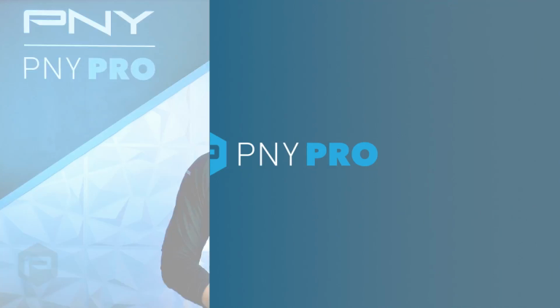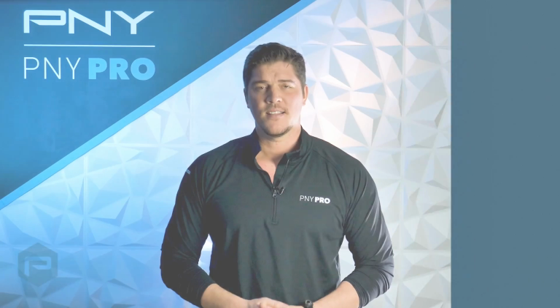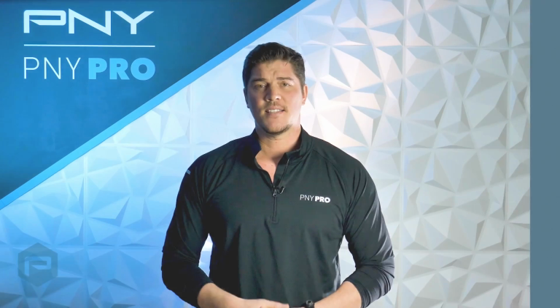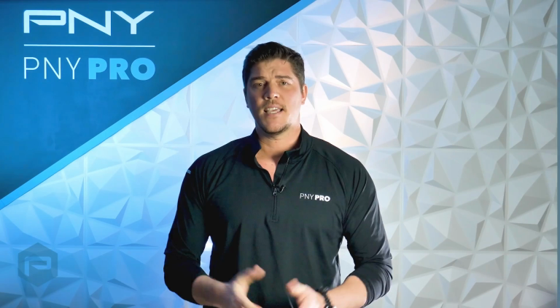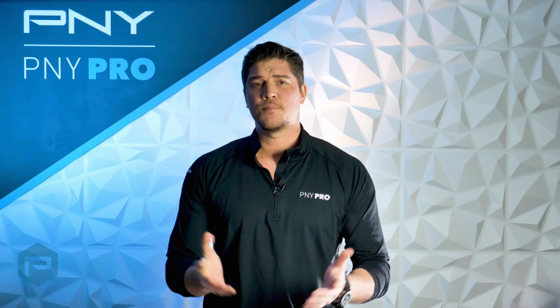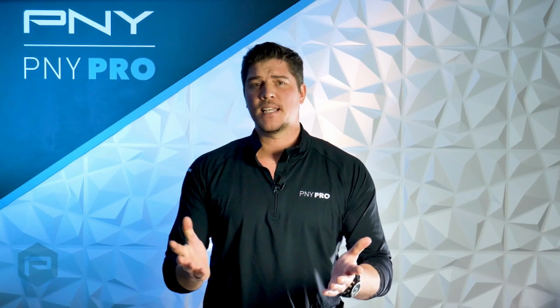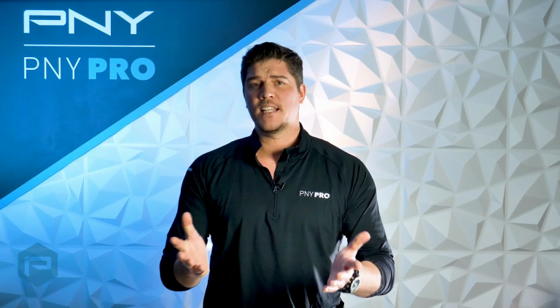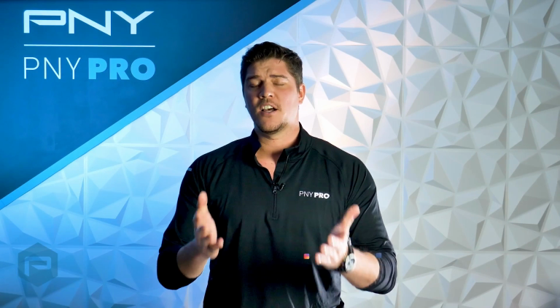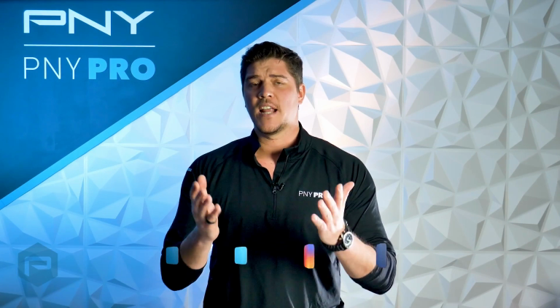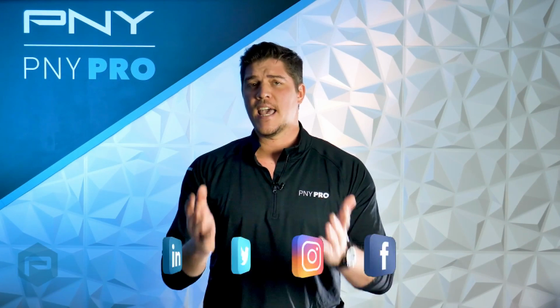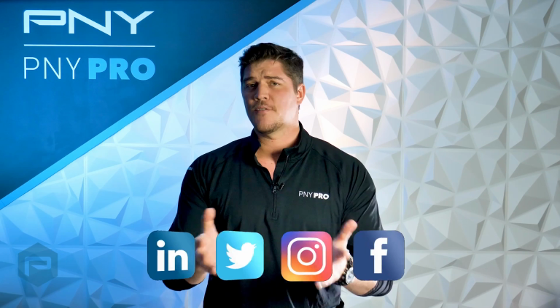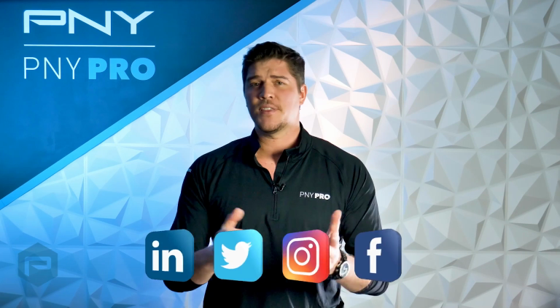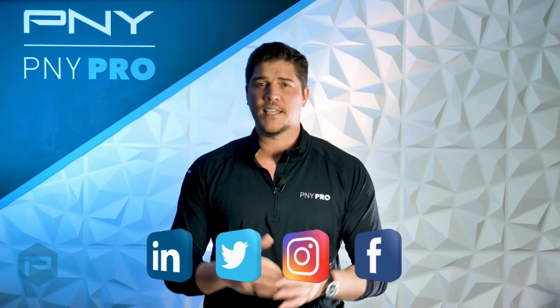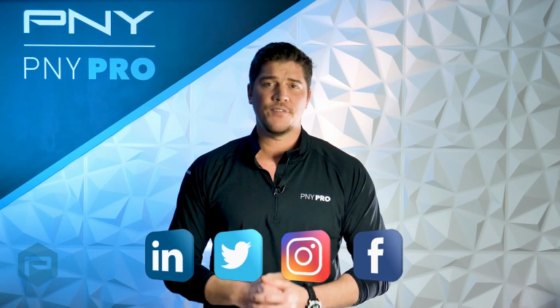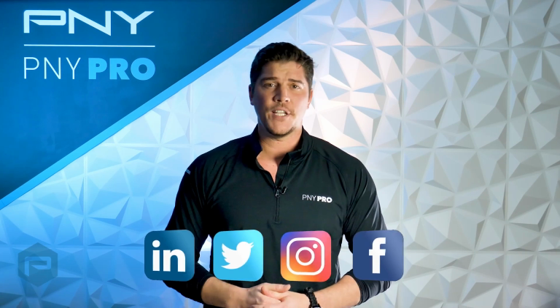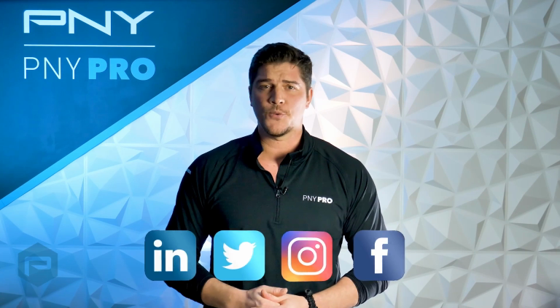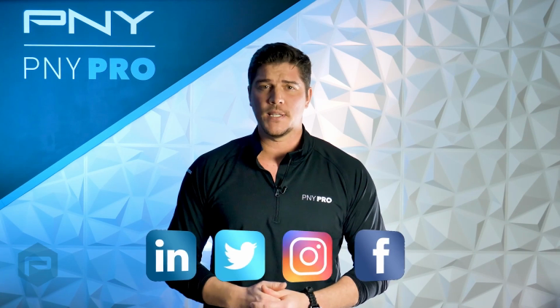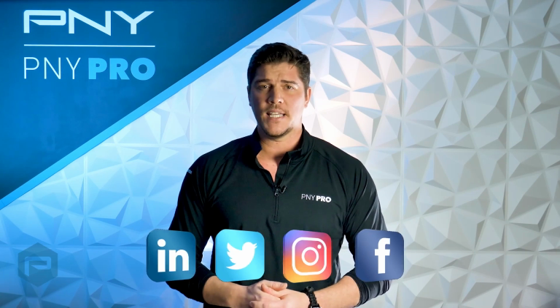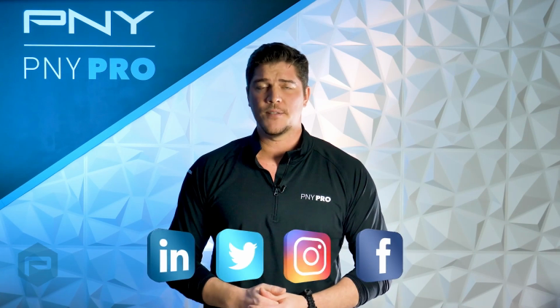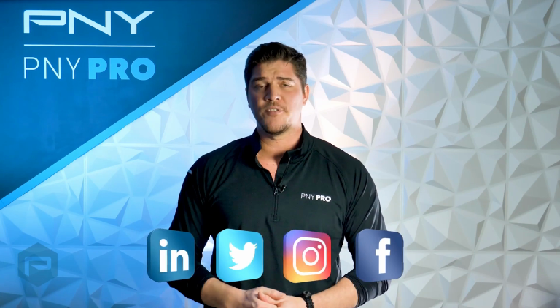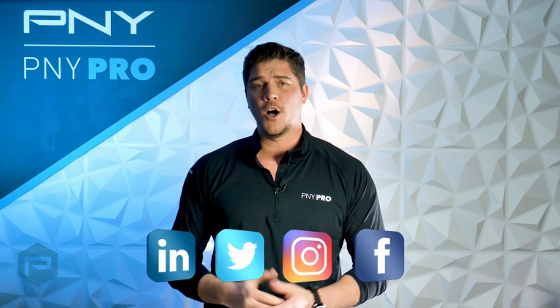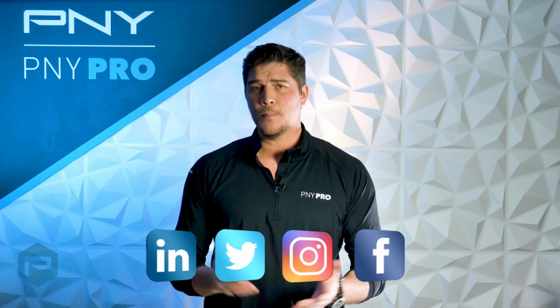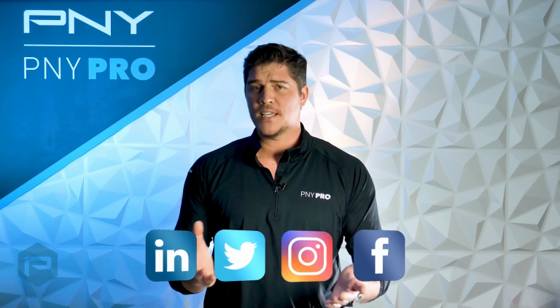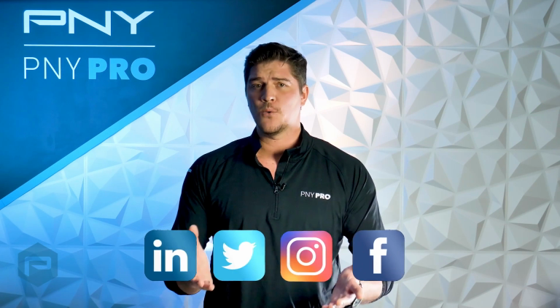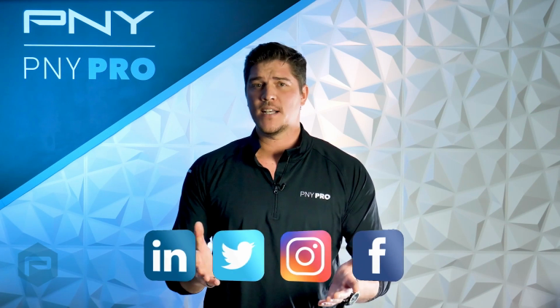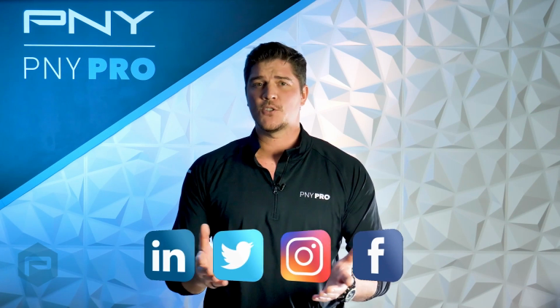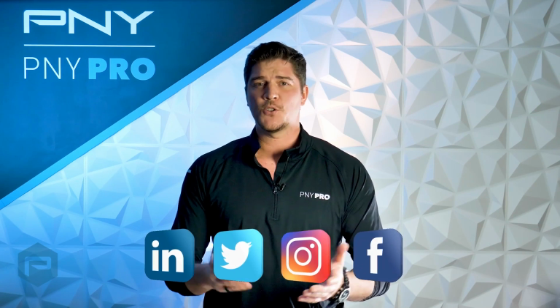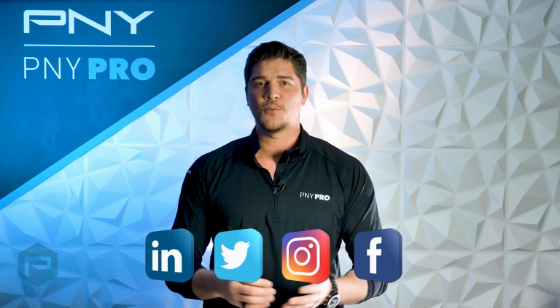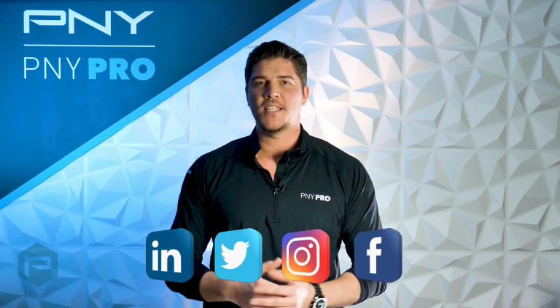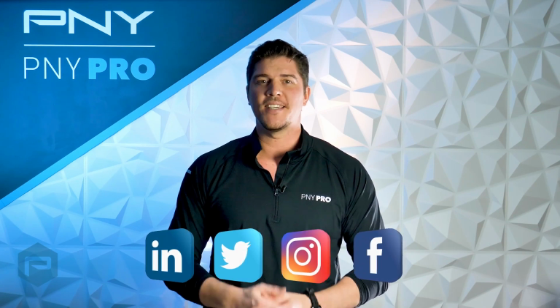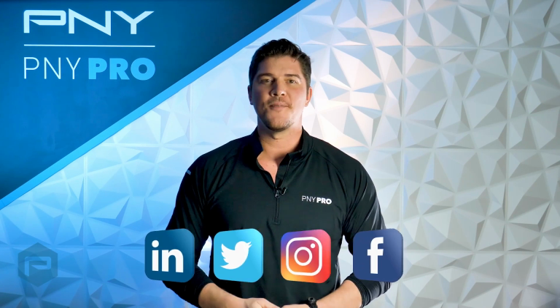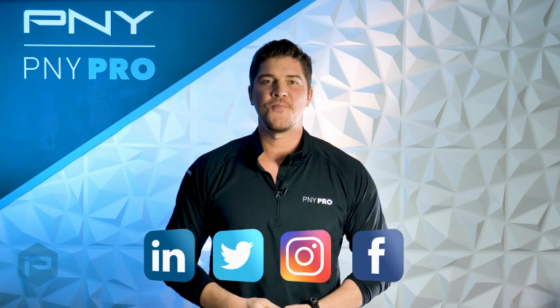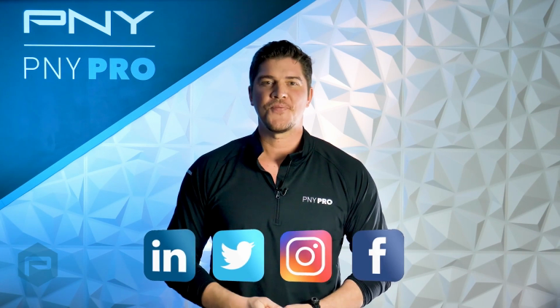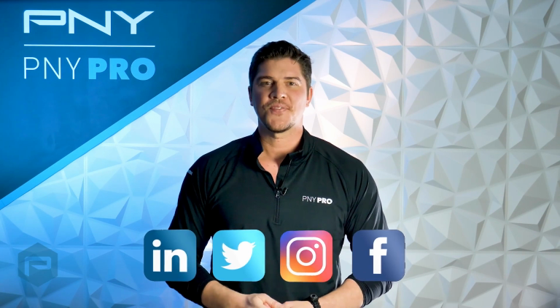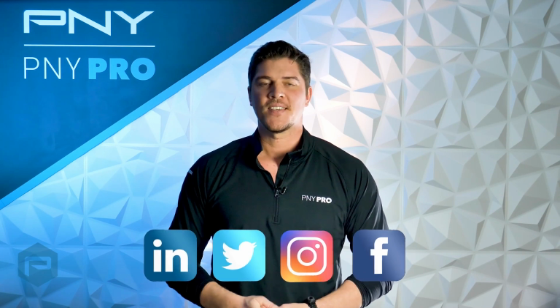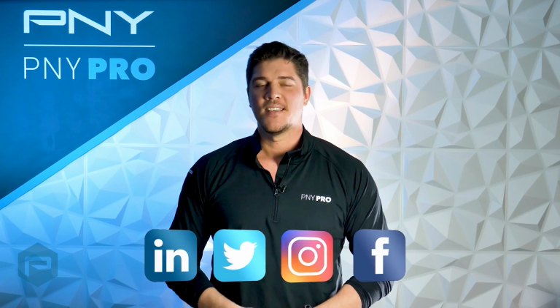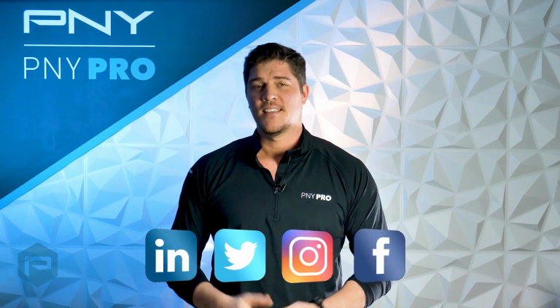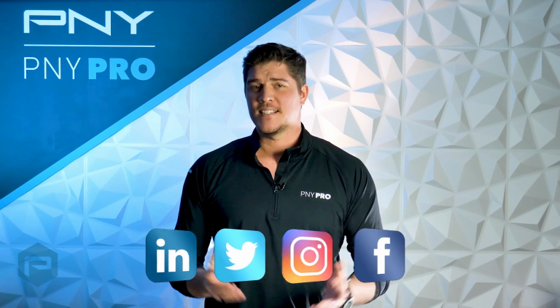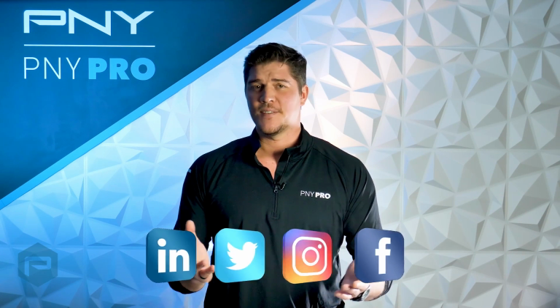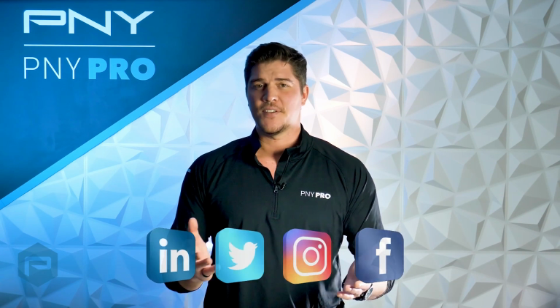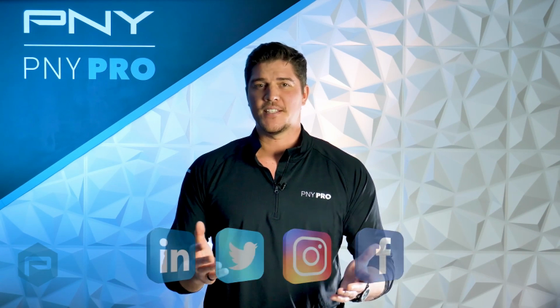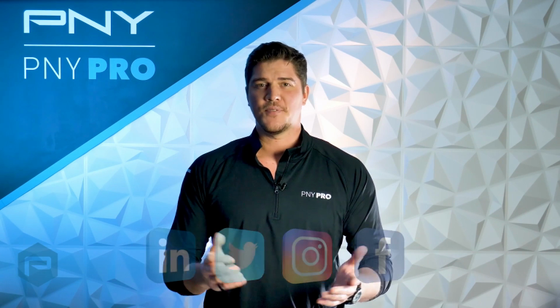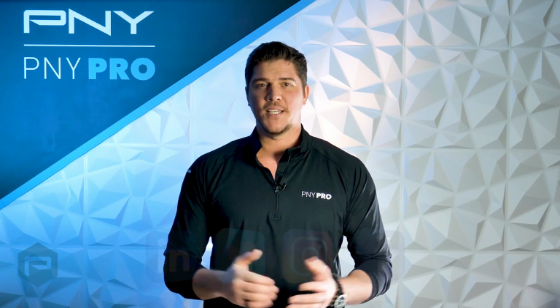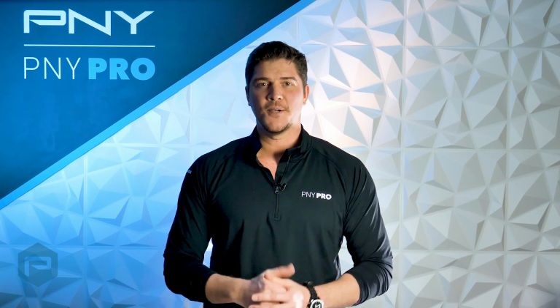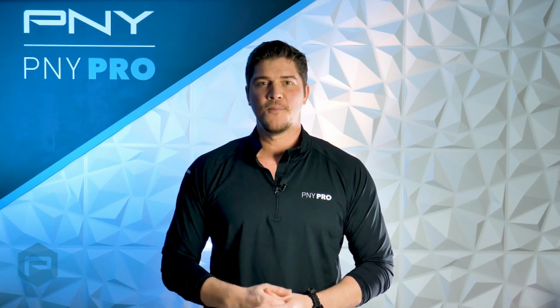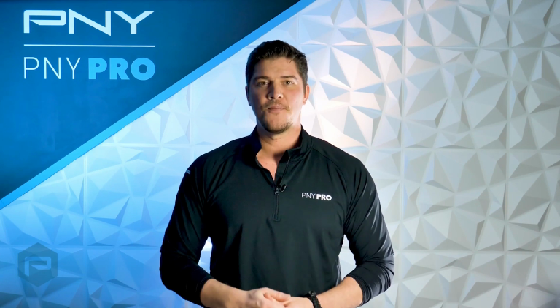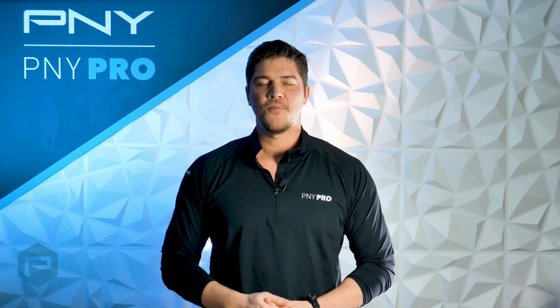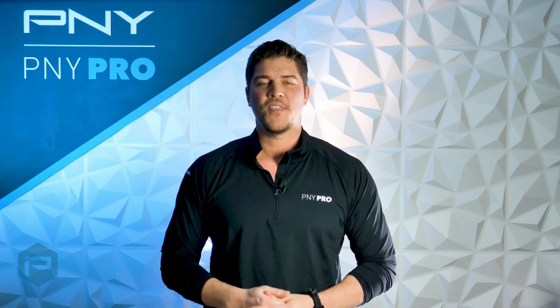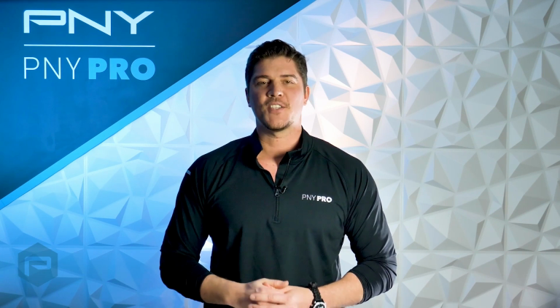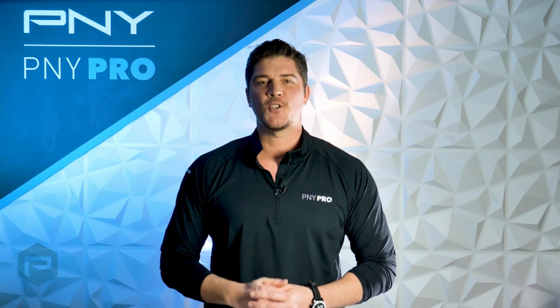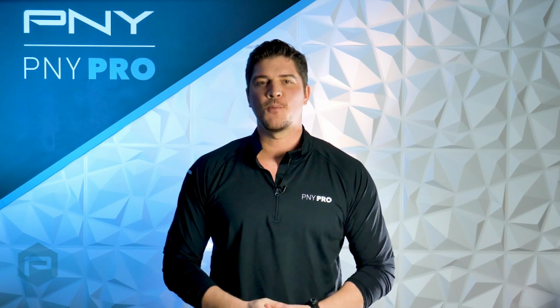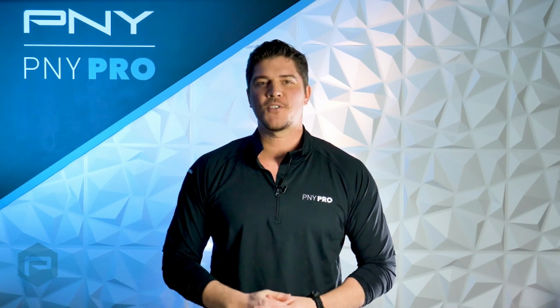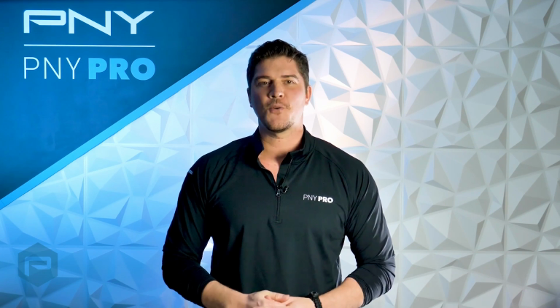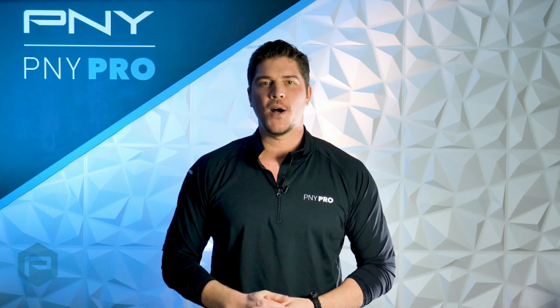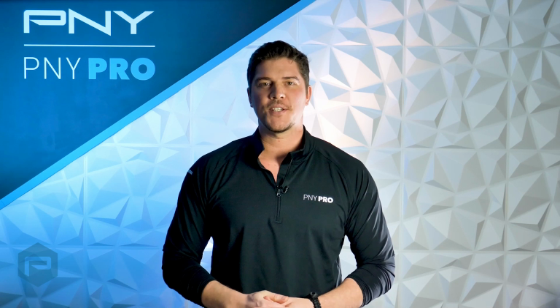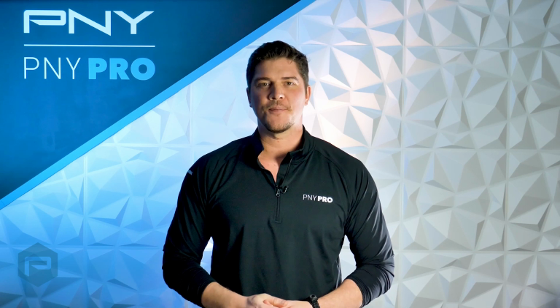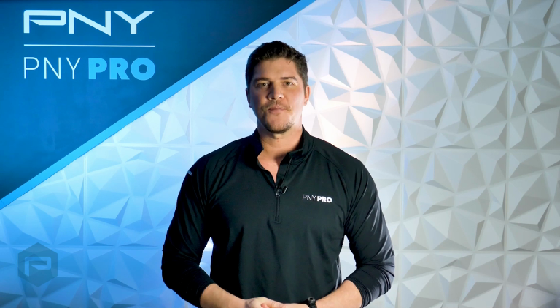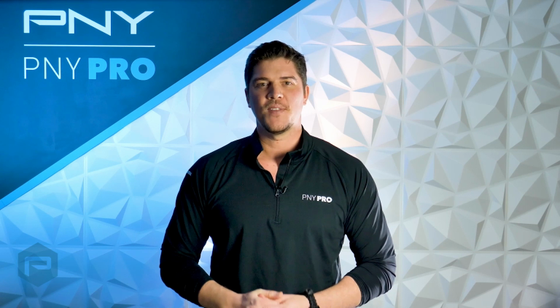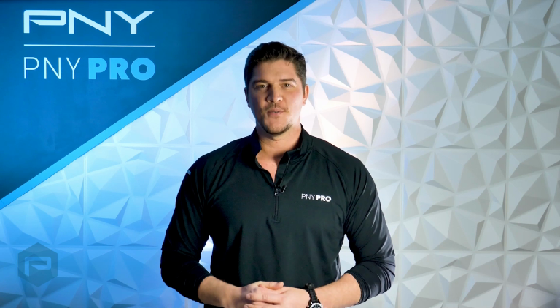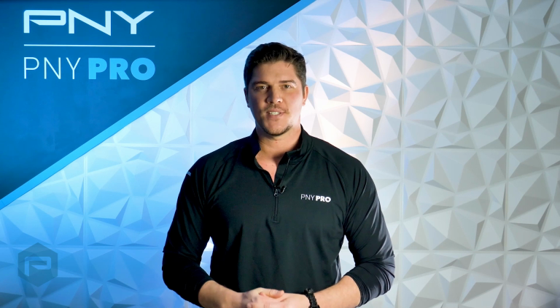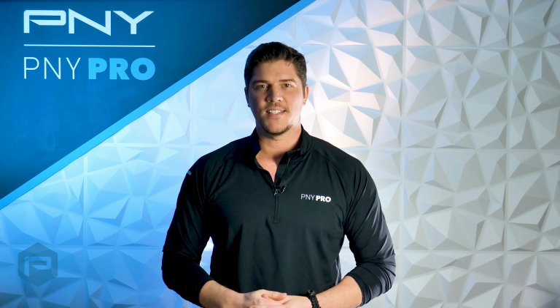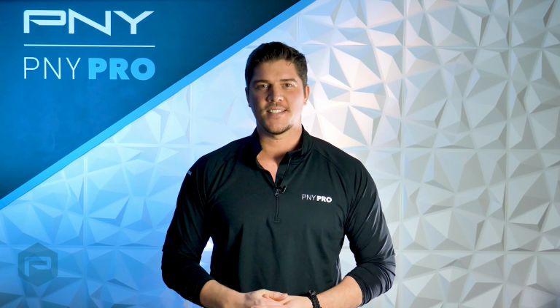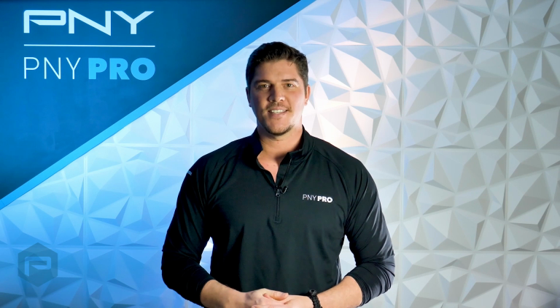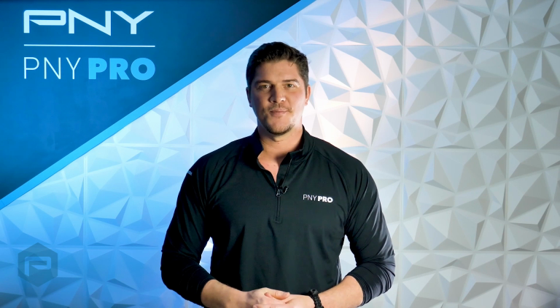To stay updated on everything NVIDIA related, follow PNY on social media. That's it for this video. Thanks so much for watching, and we'll see you next time.